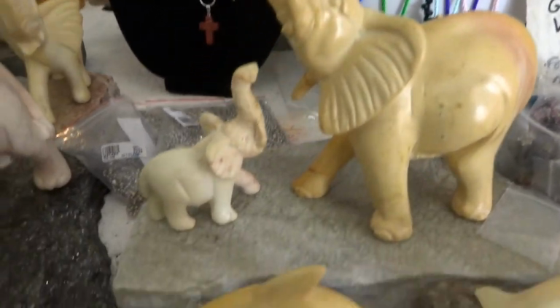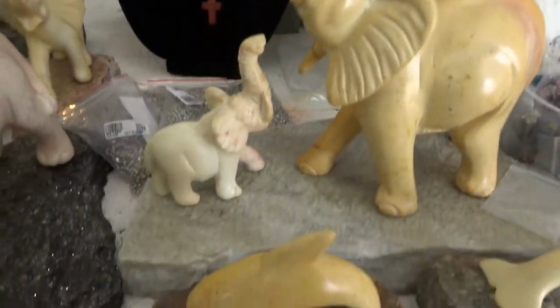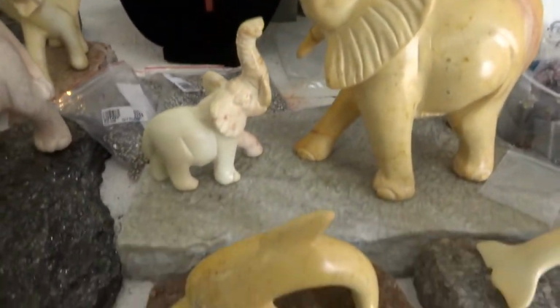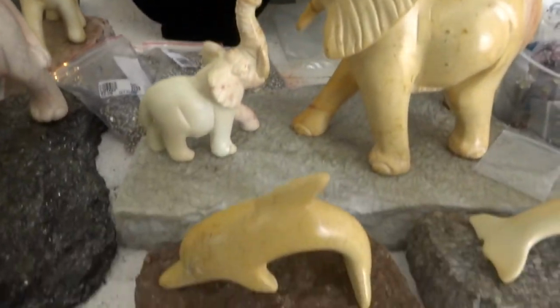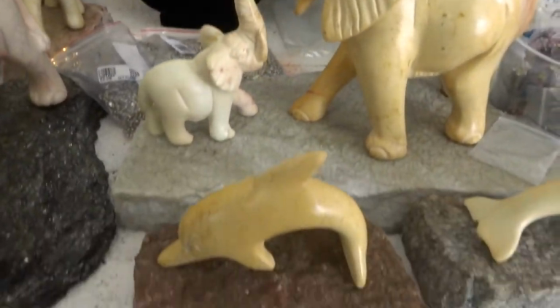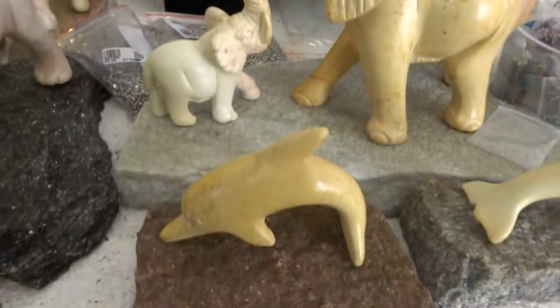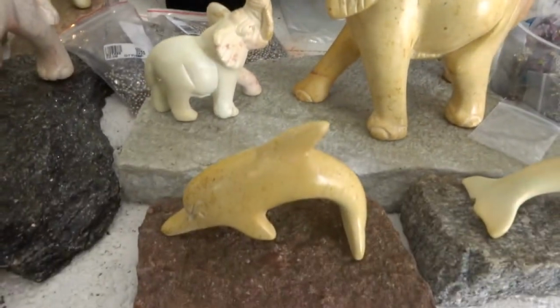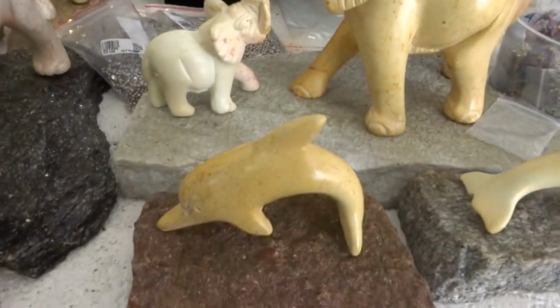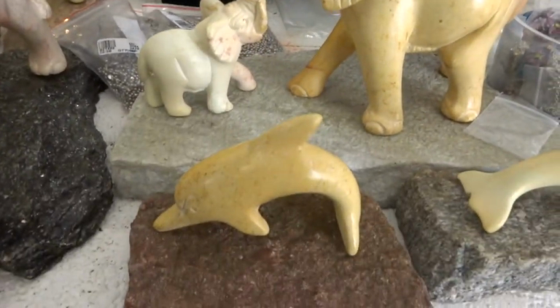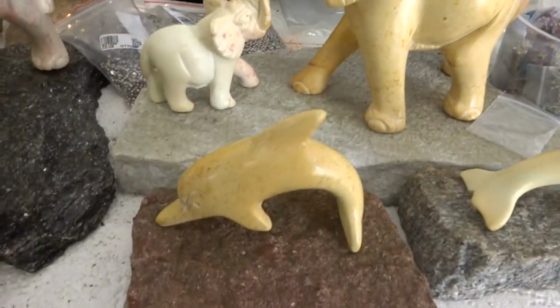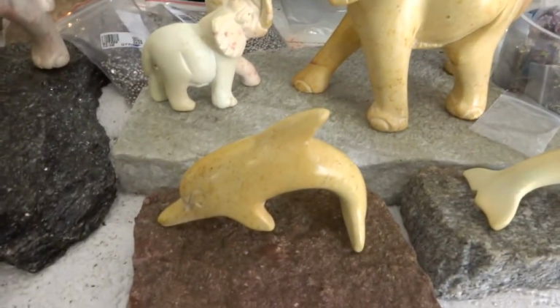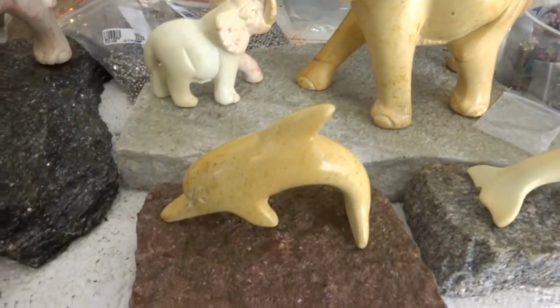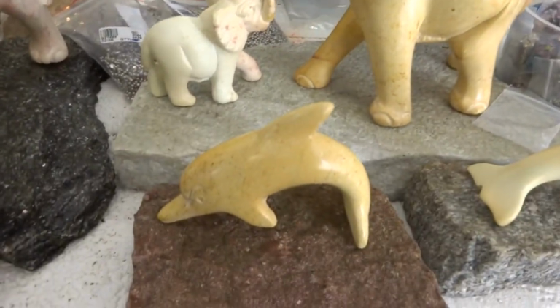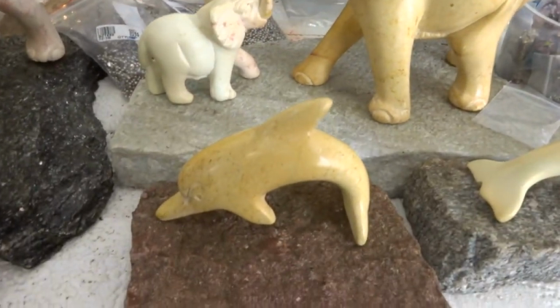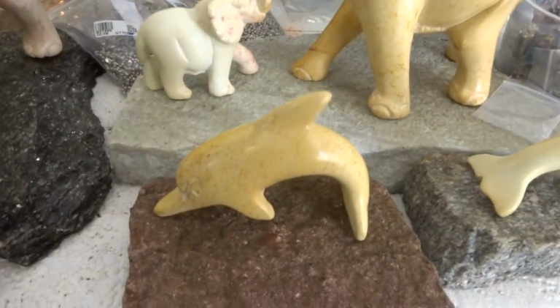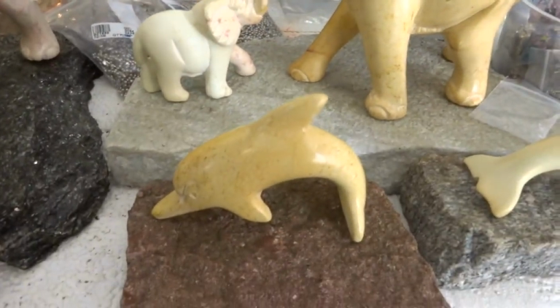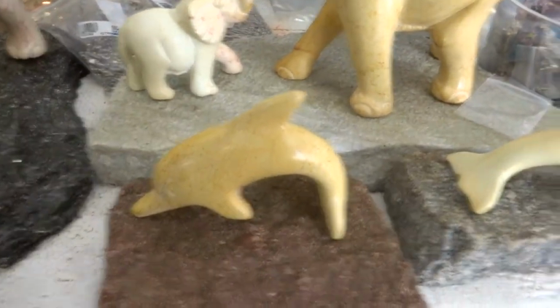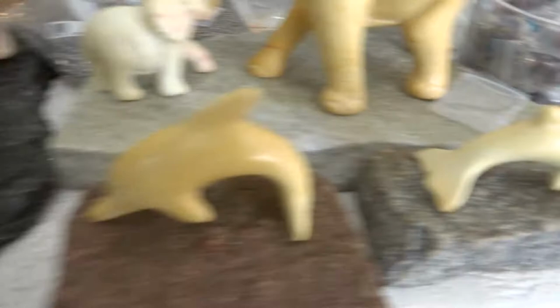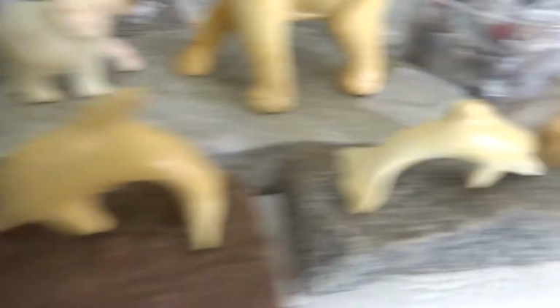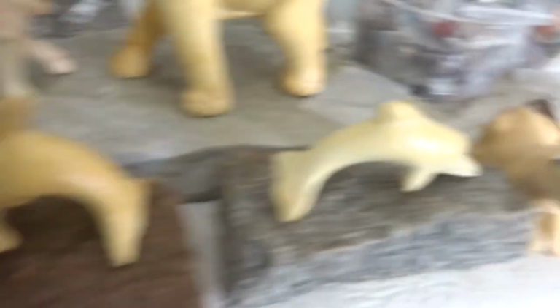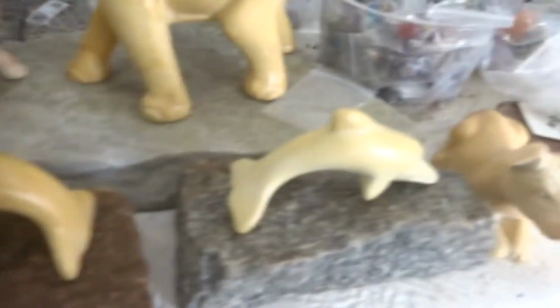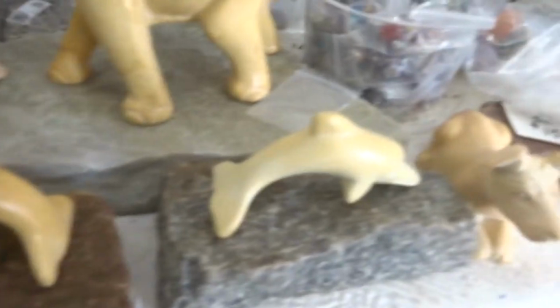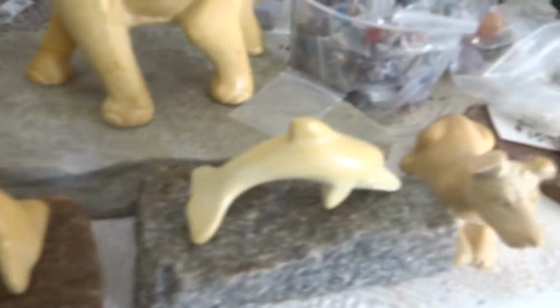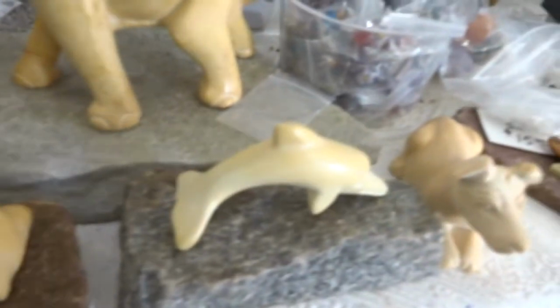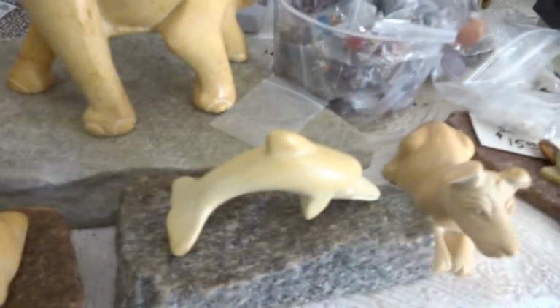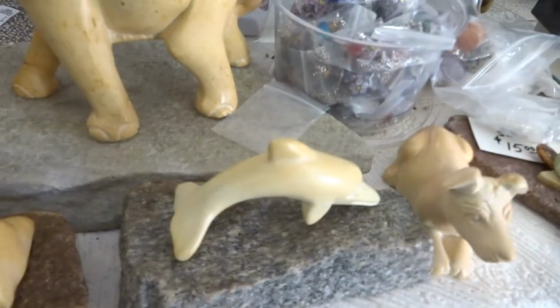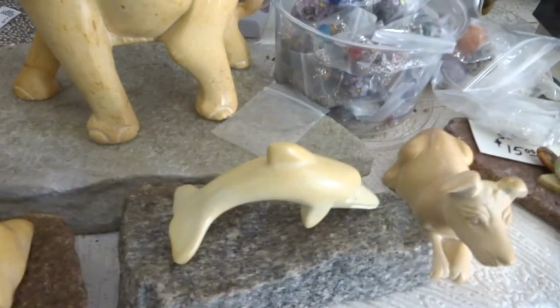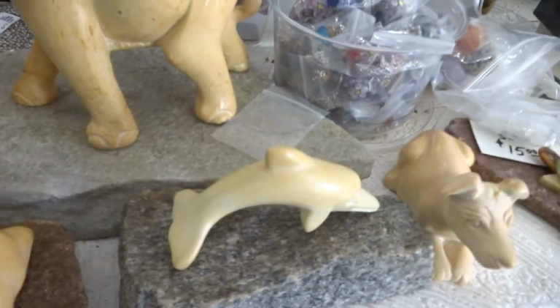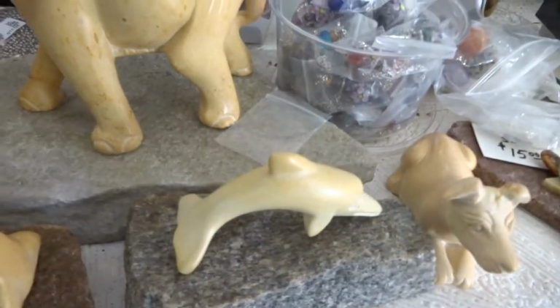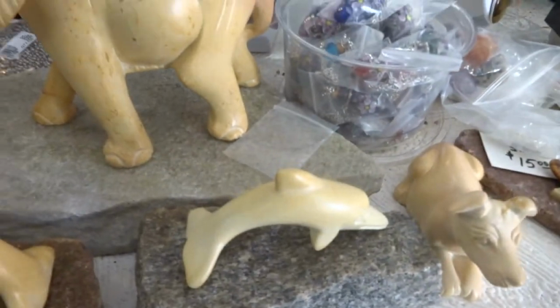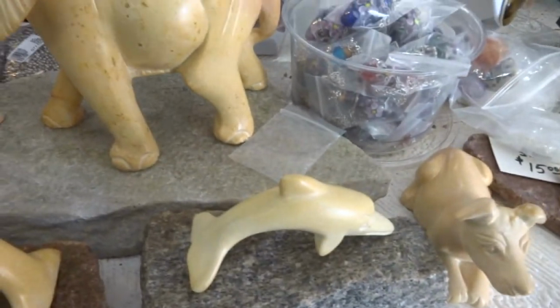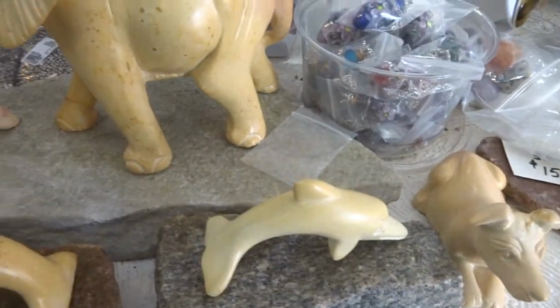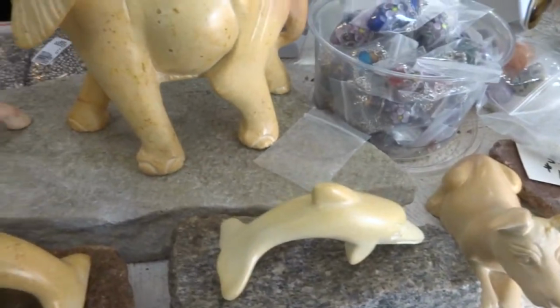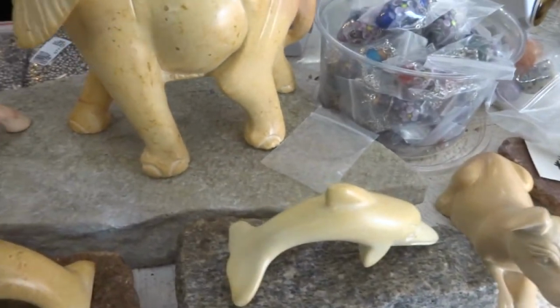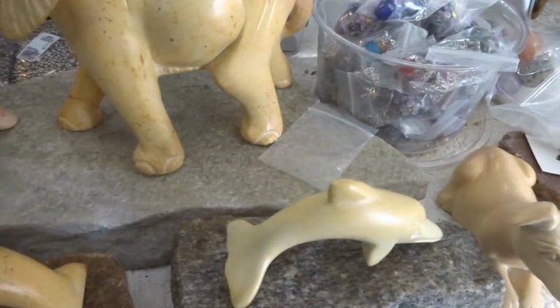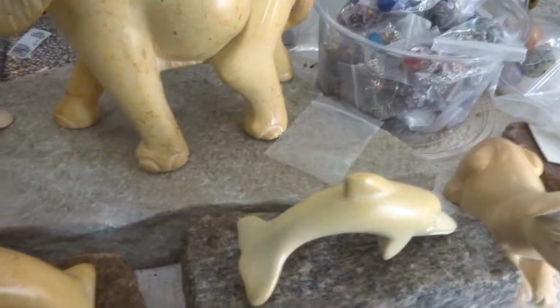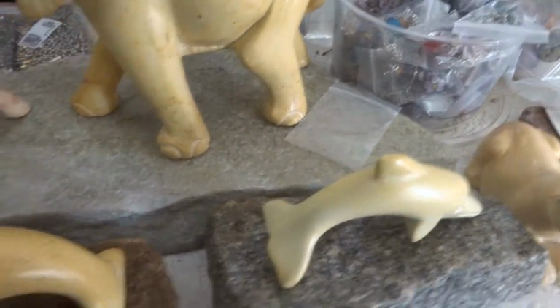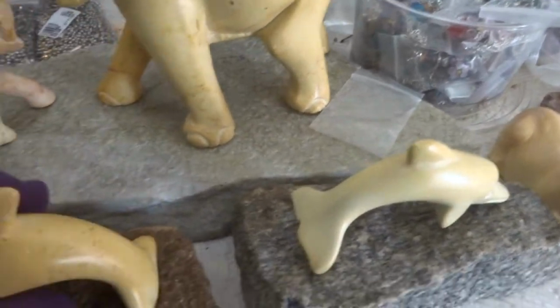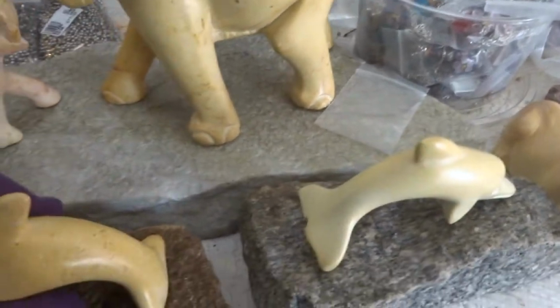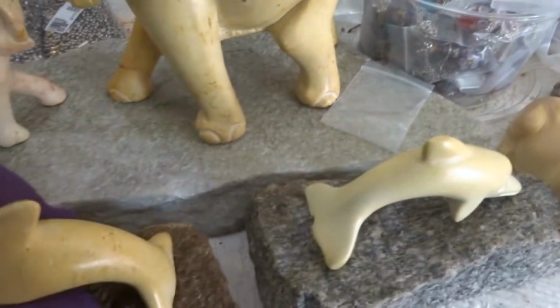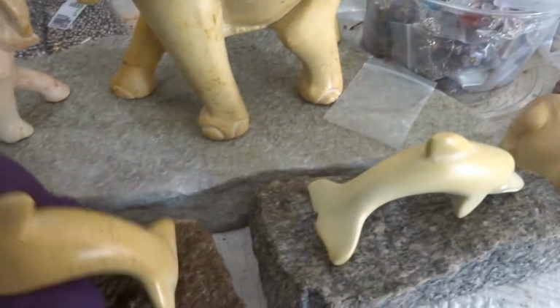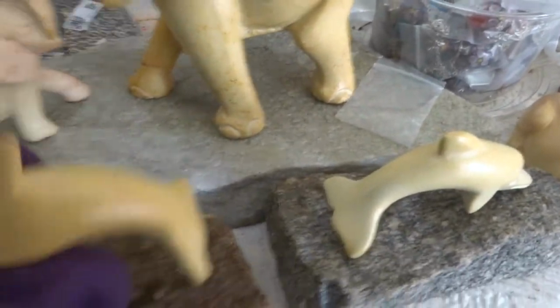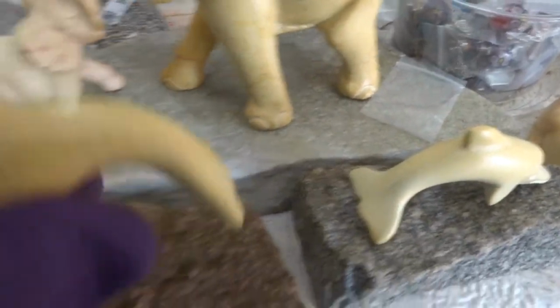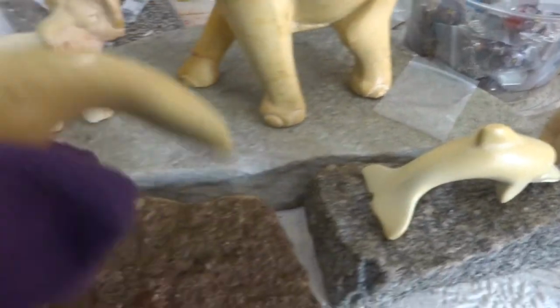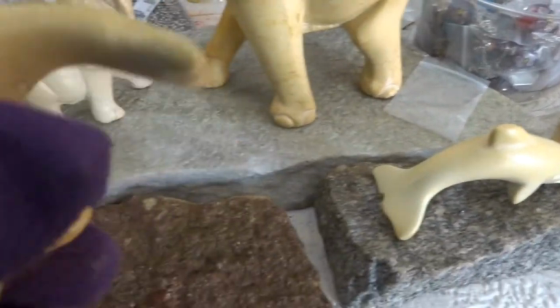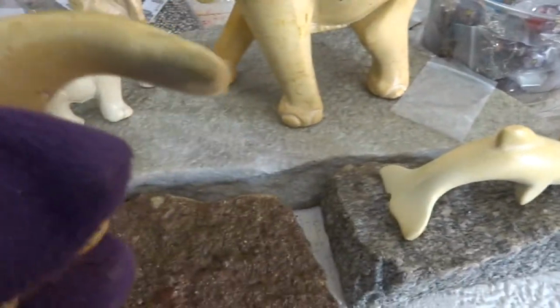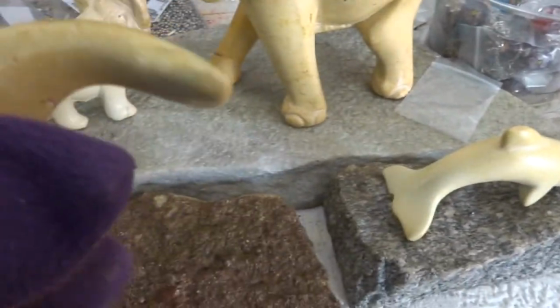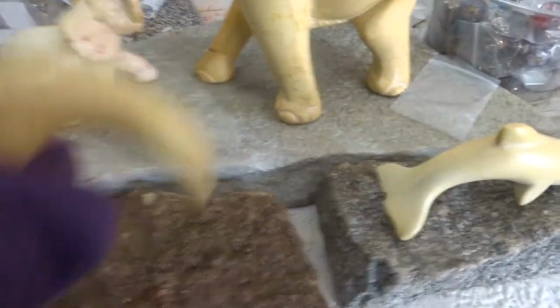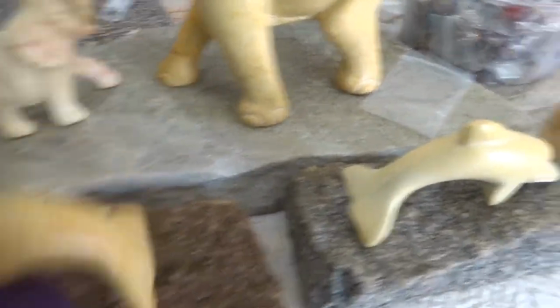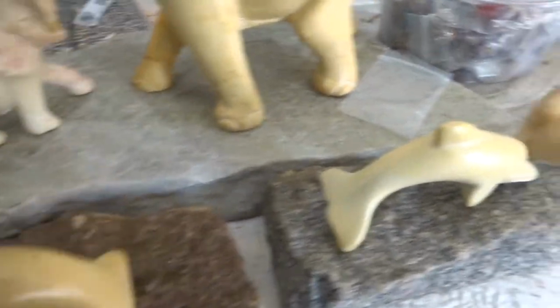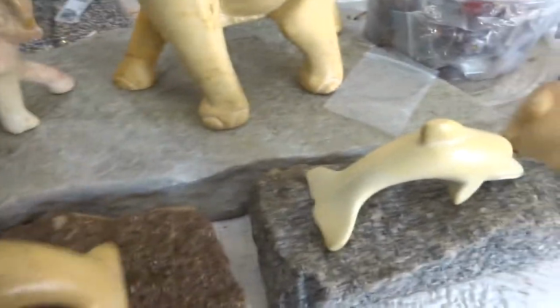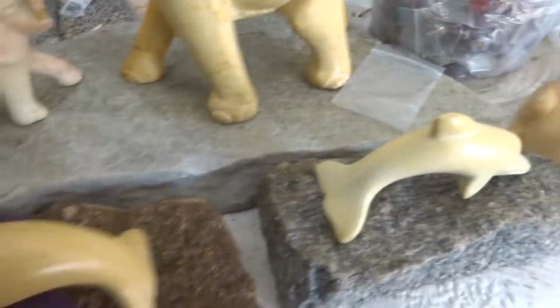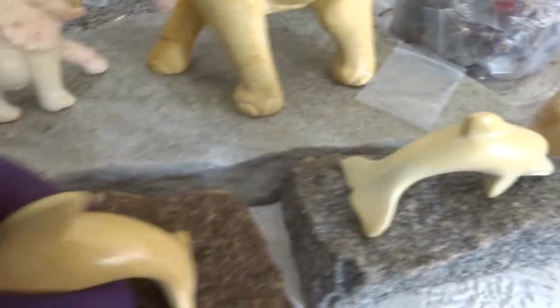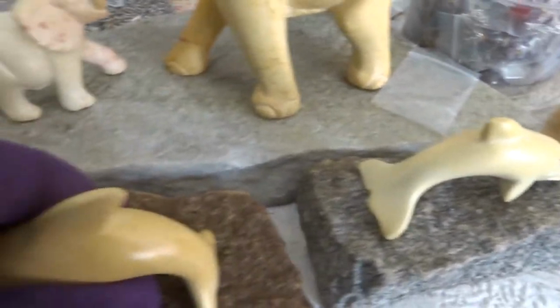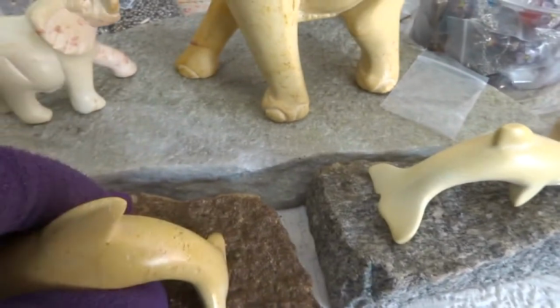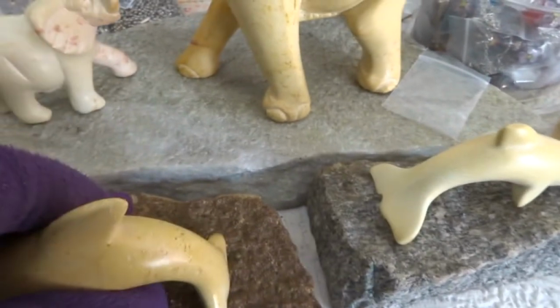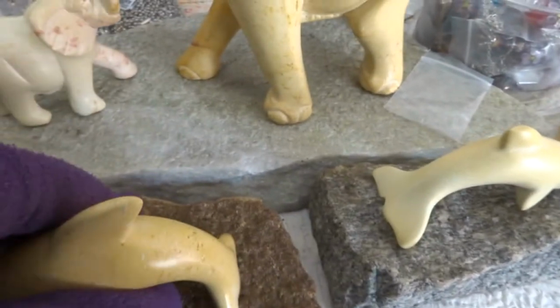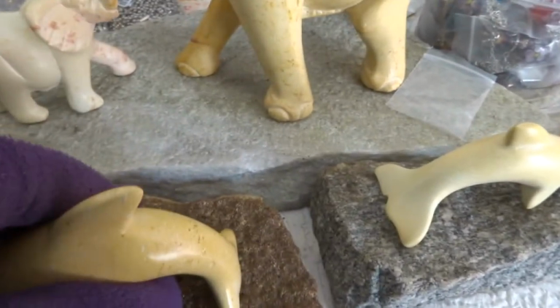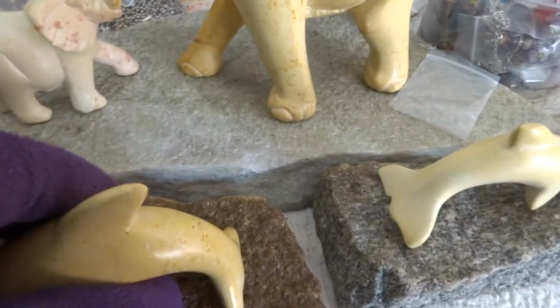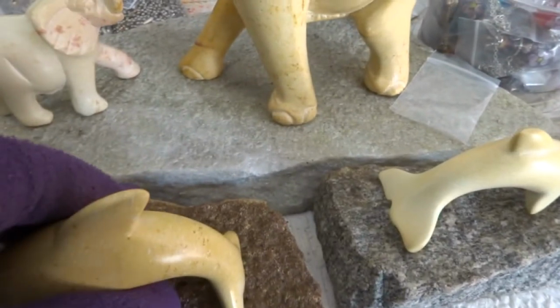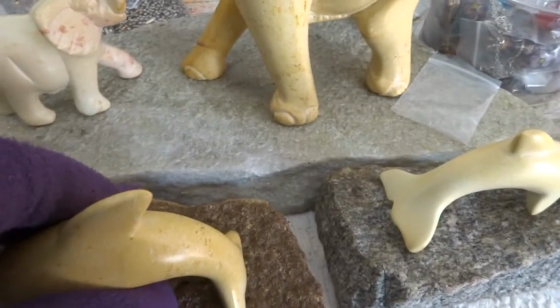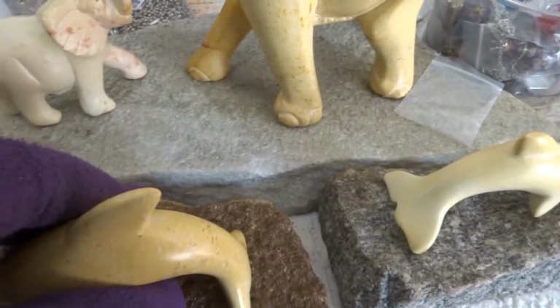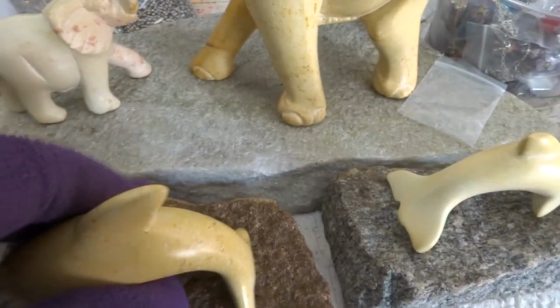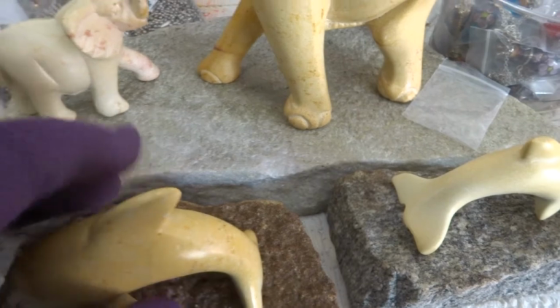The little dolphins are $12. The bases are not glued on so you don't have to take the base.